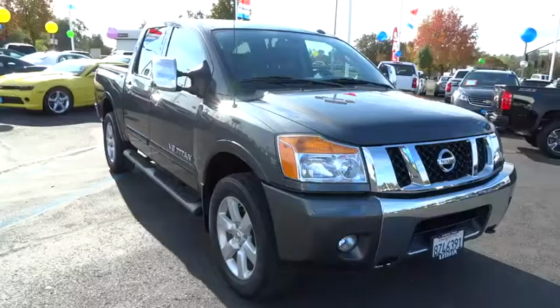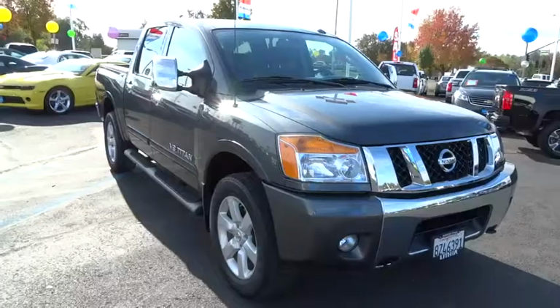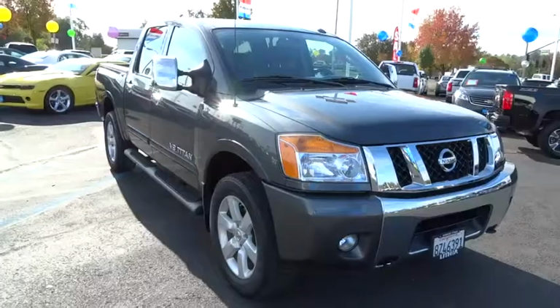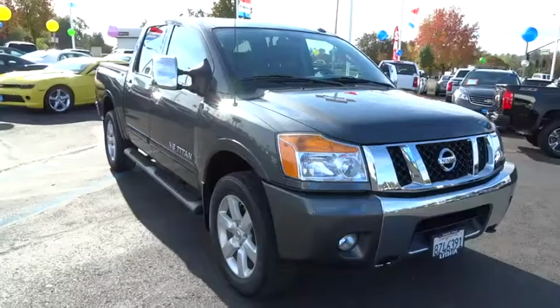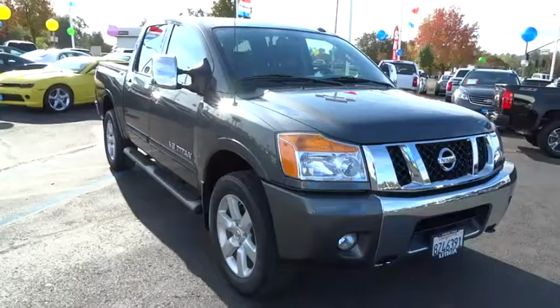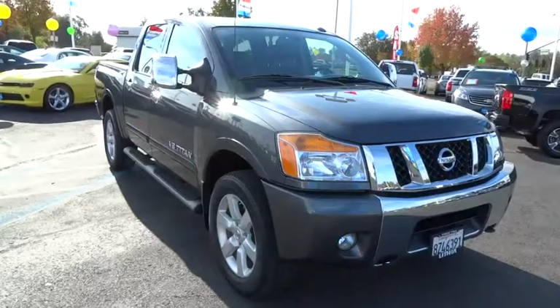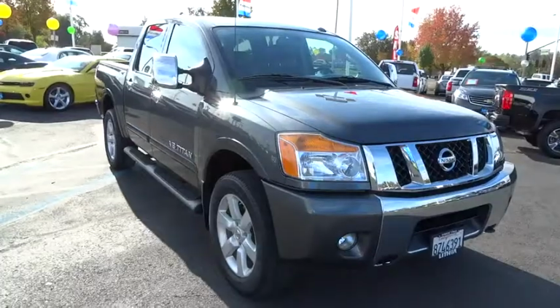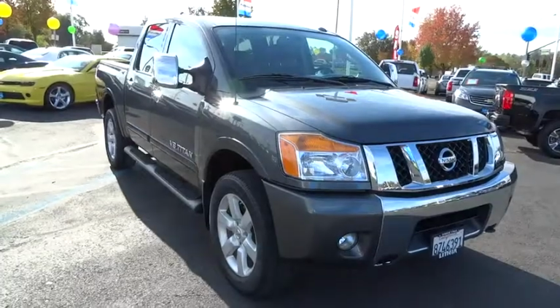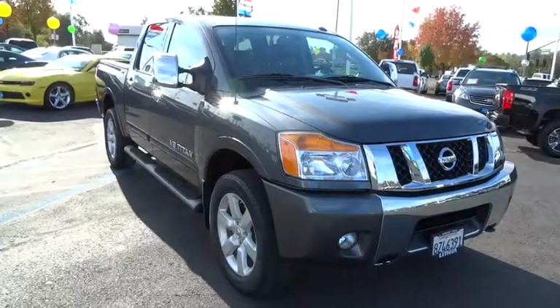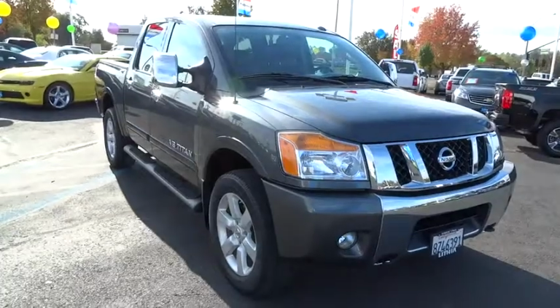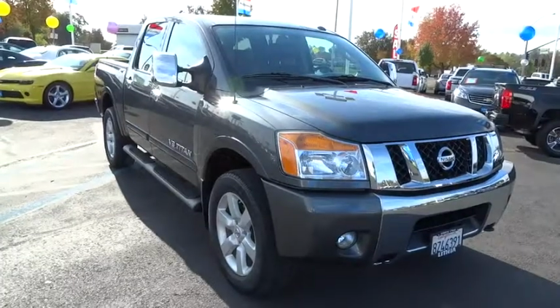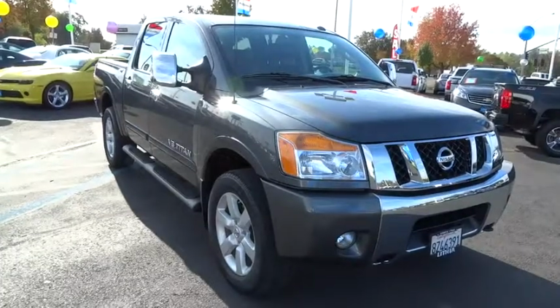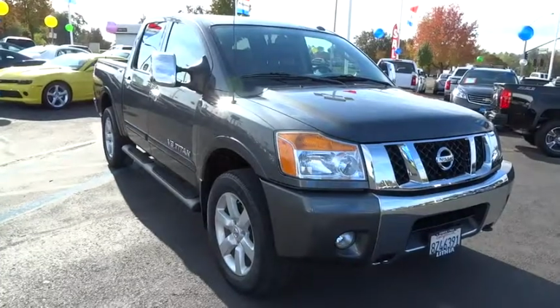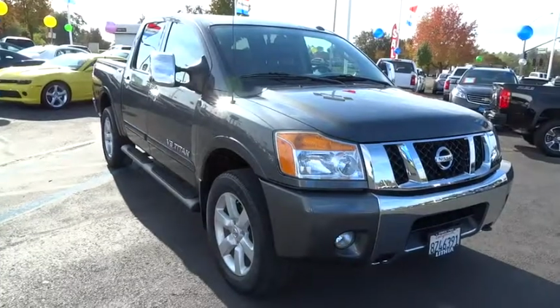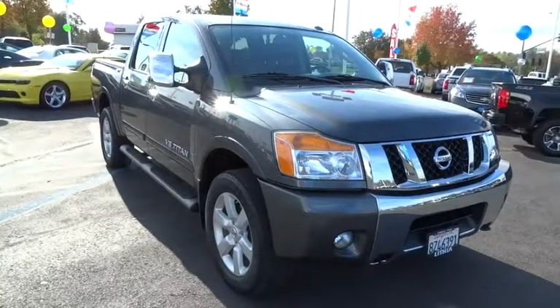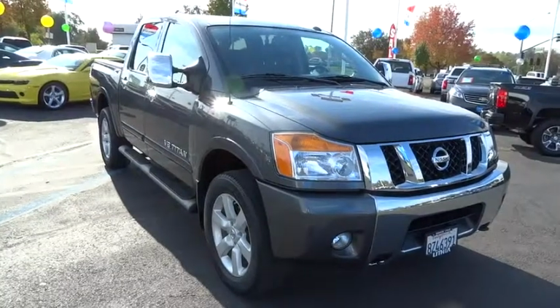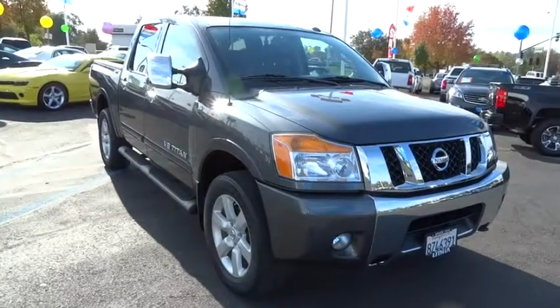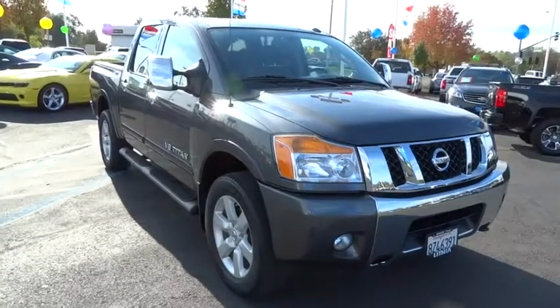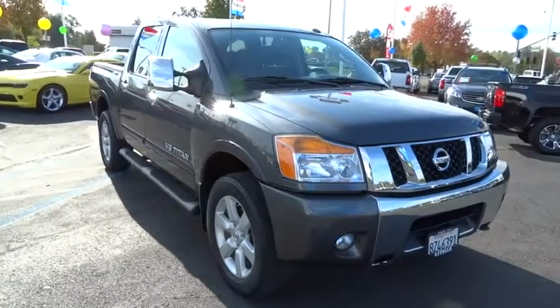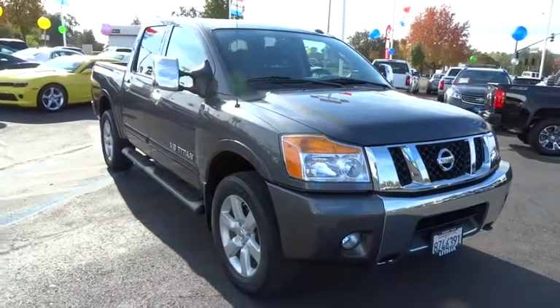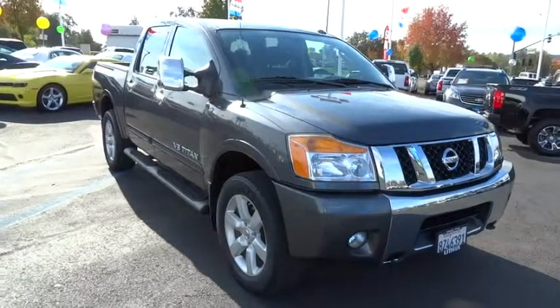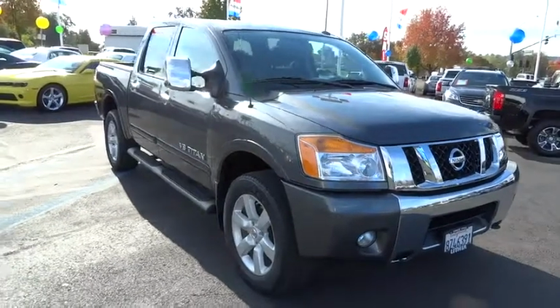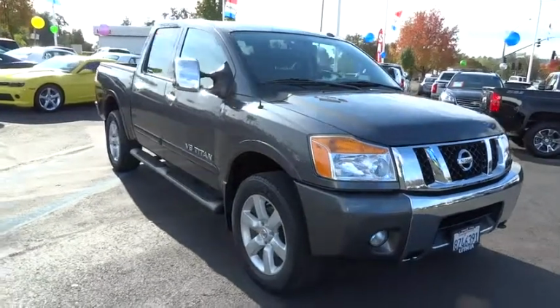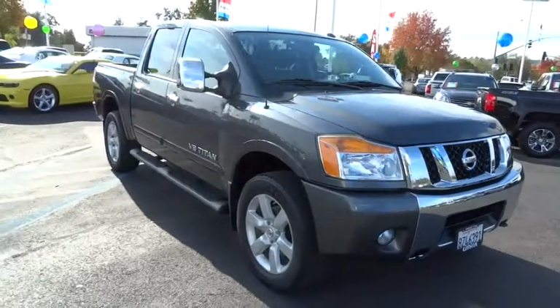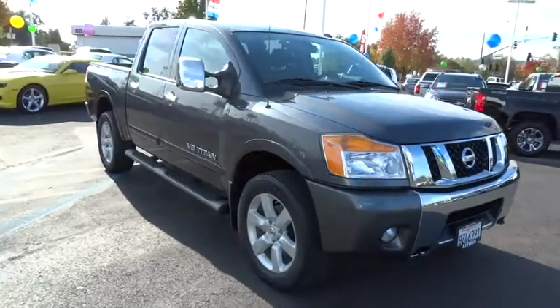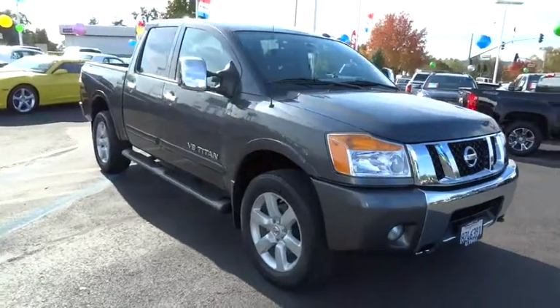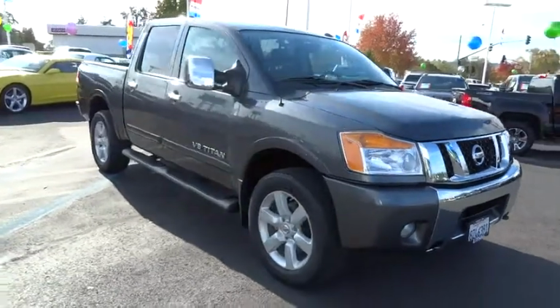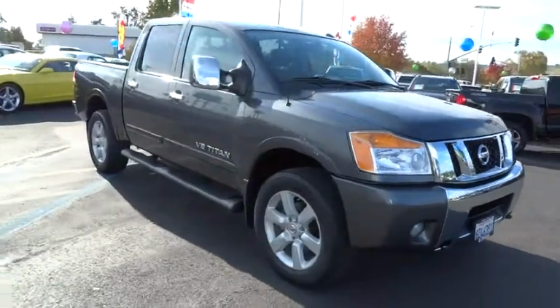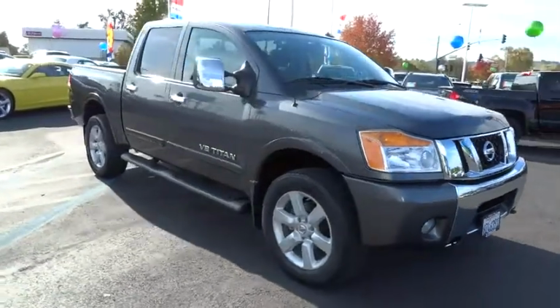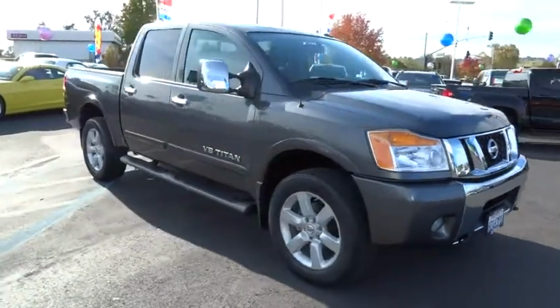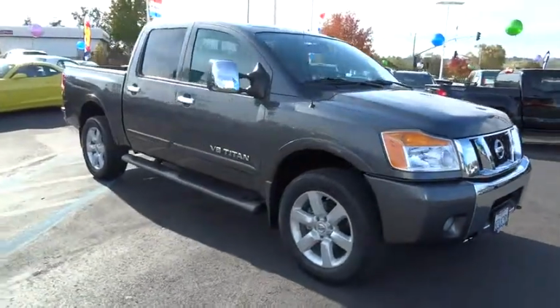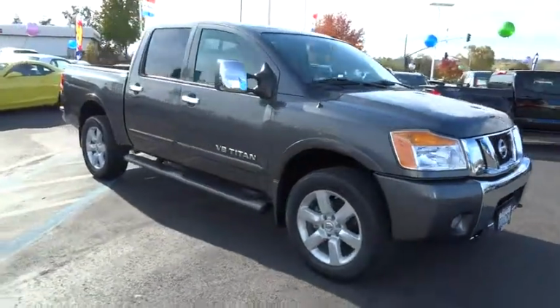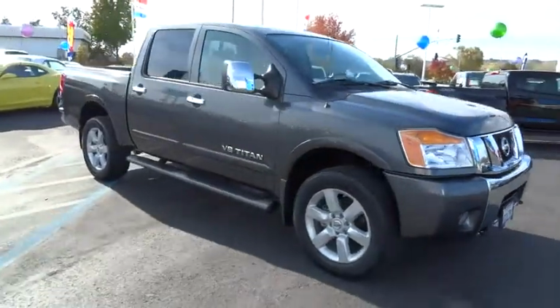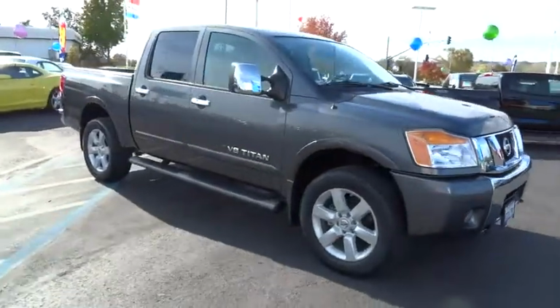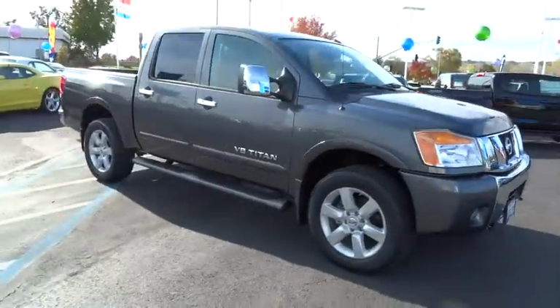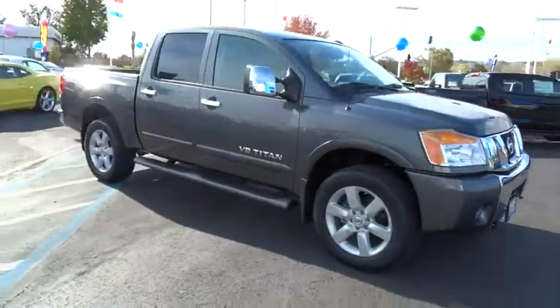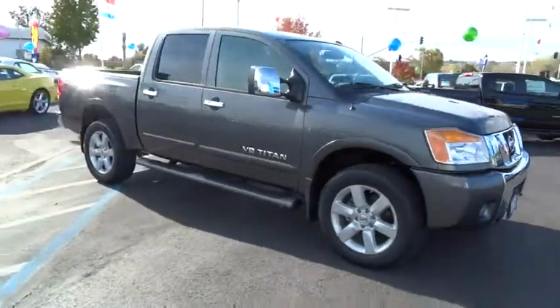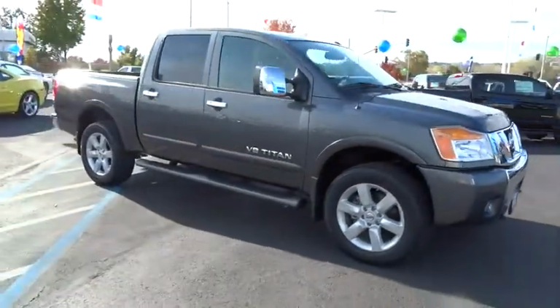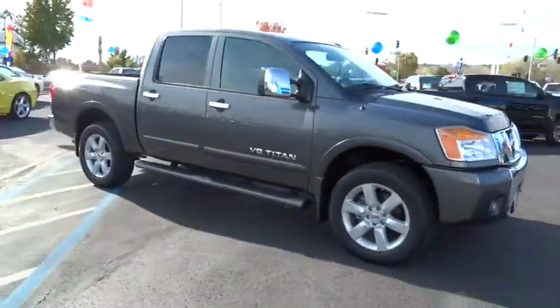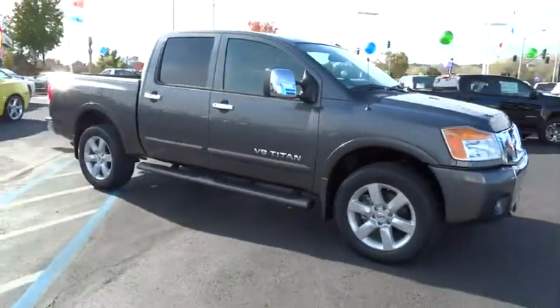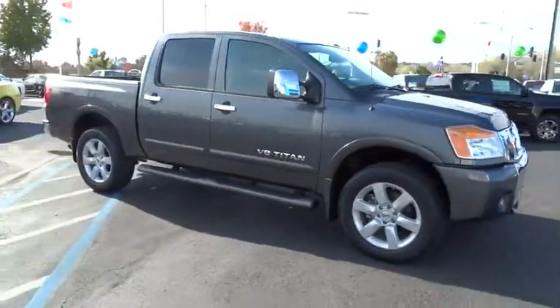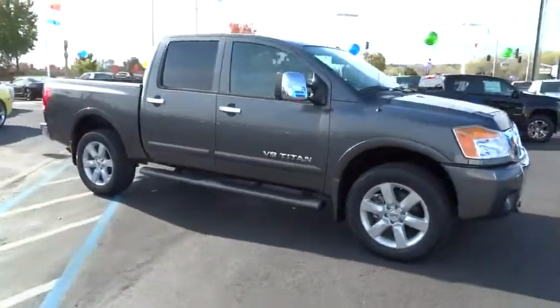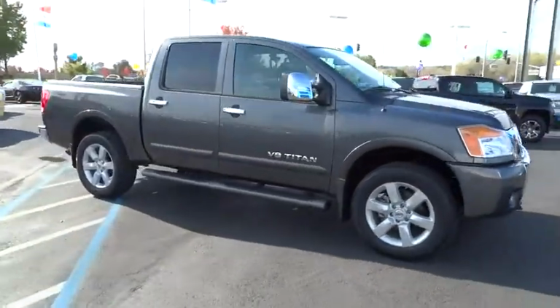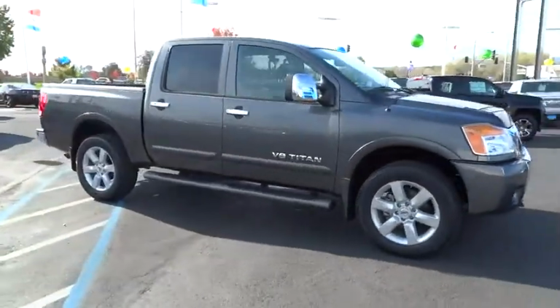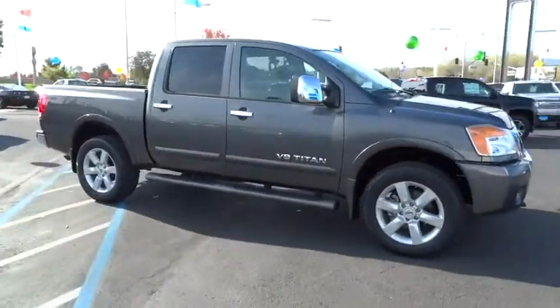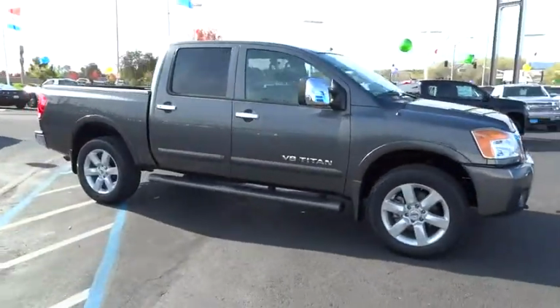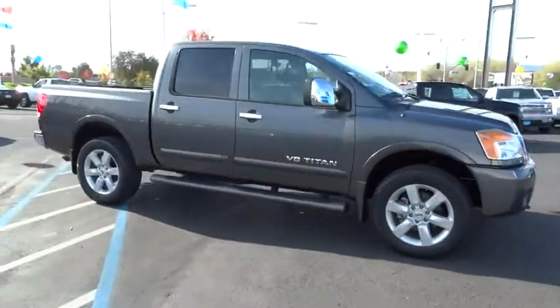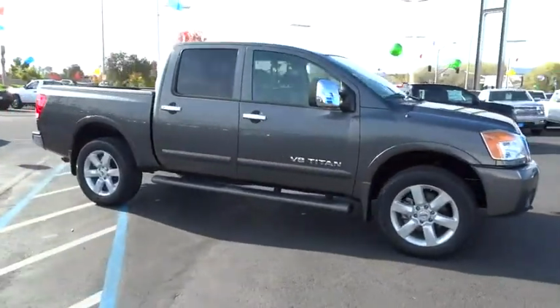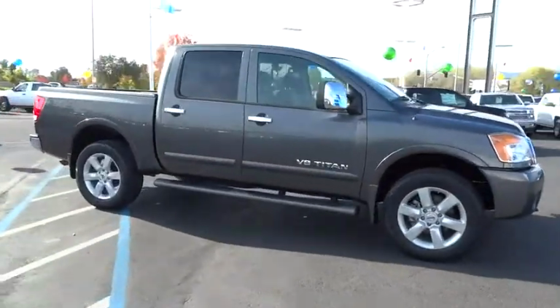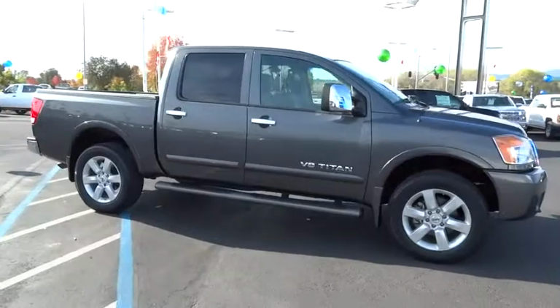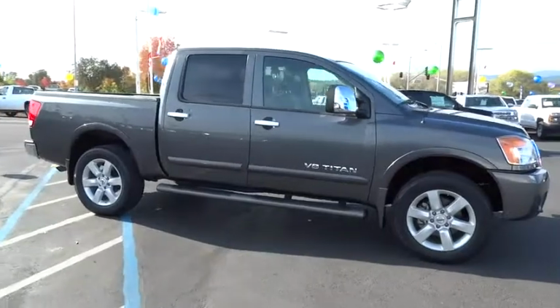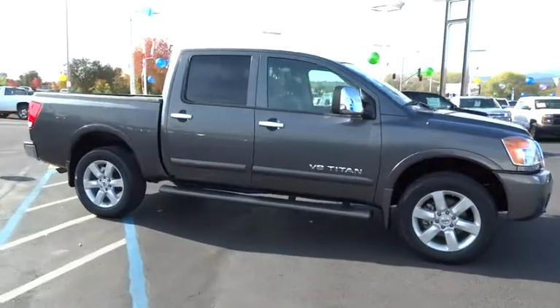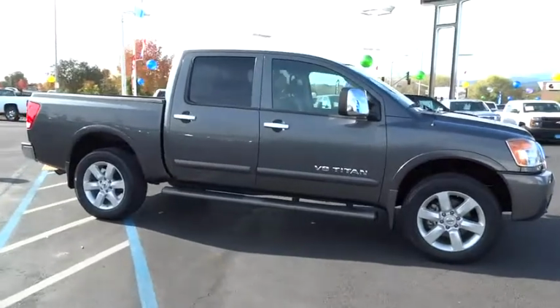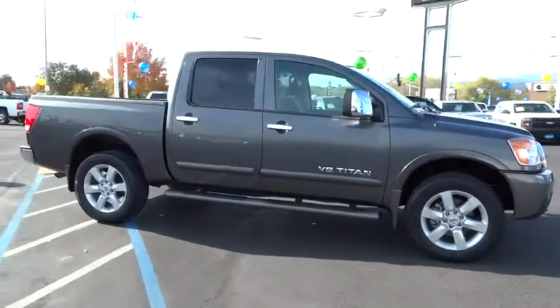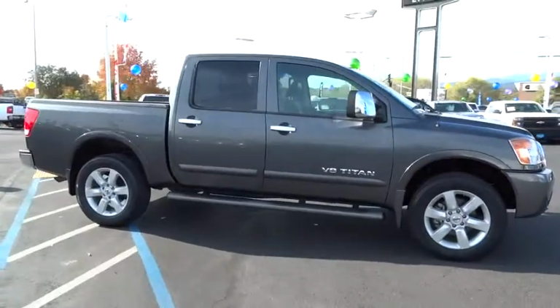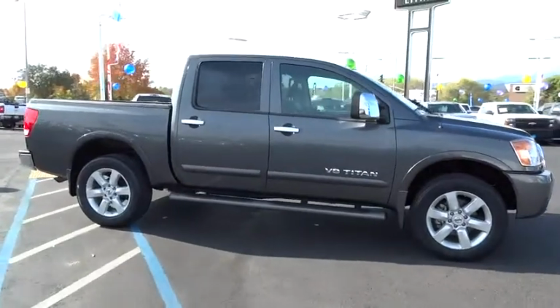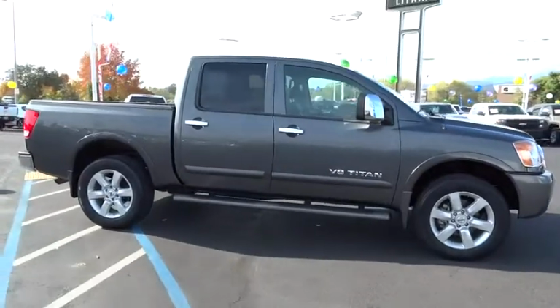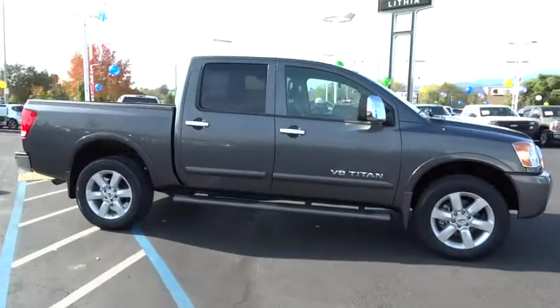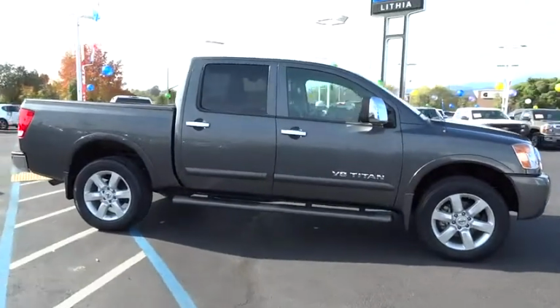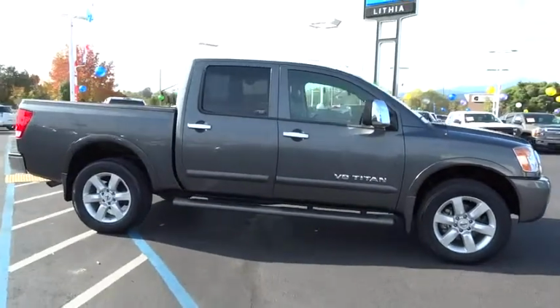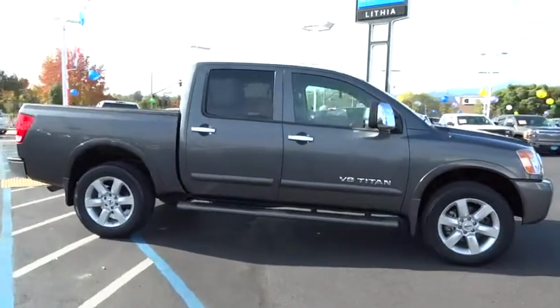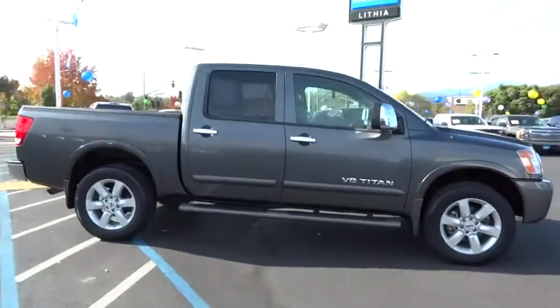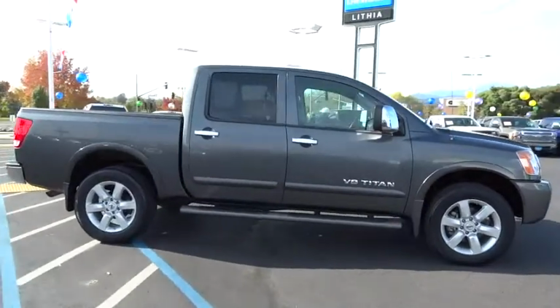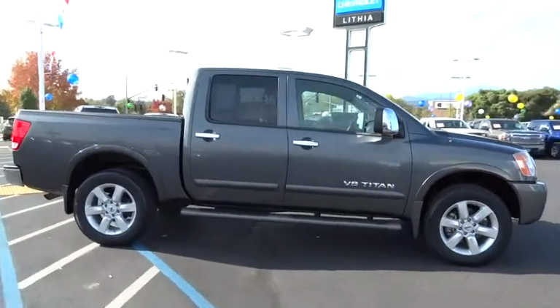2011 Titan. The Titan houses the Endurance V8 engine, the largest standard truck engine in its class.